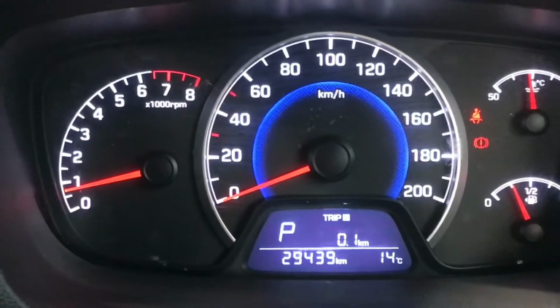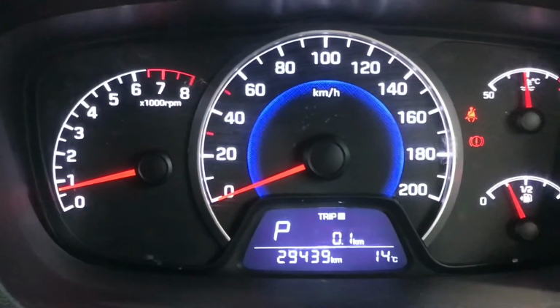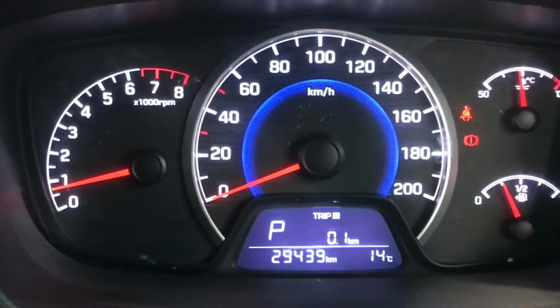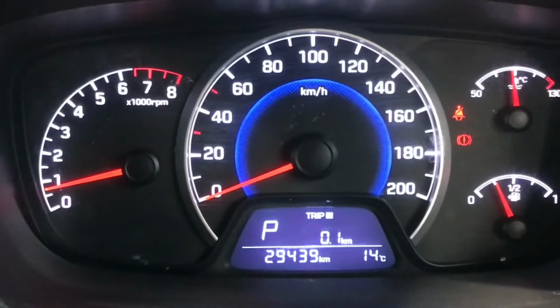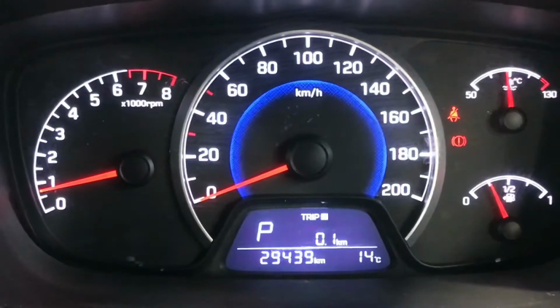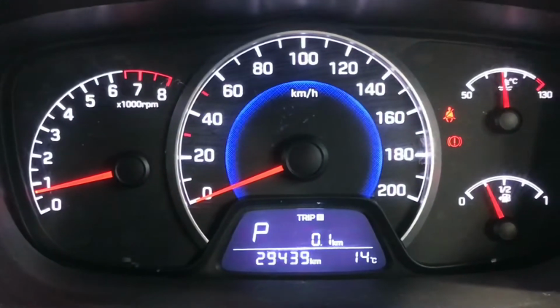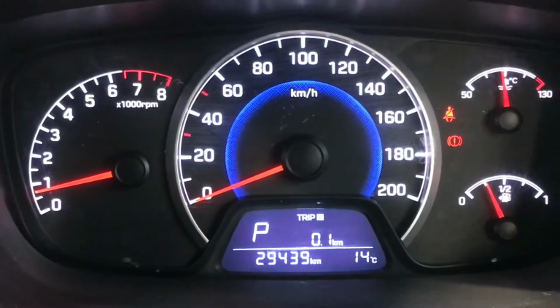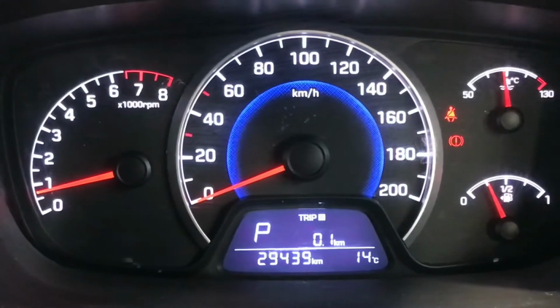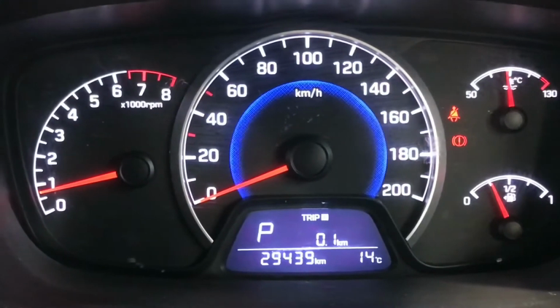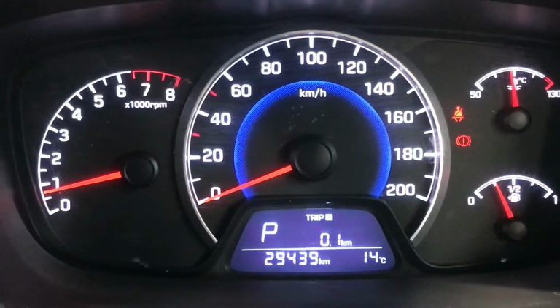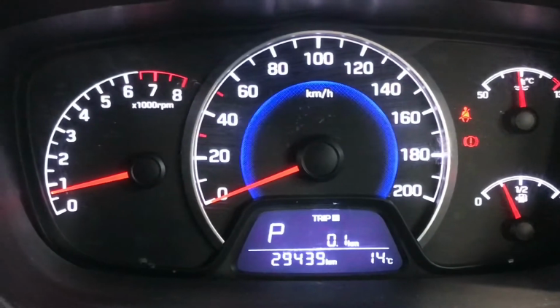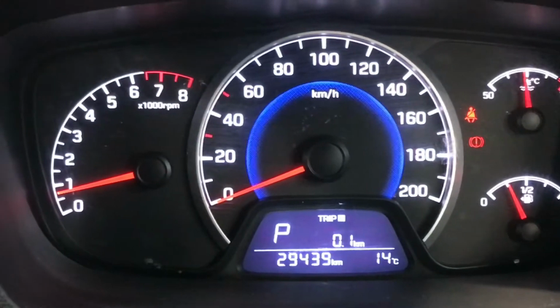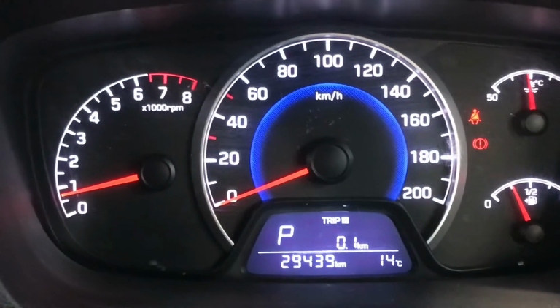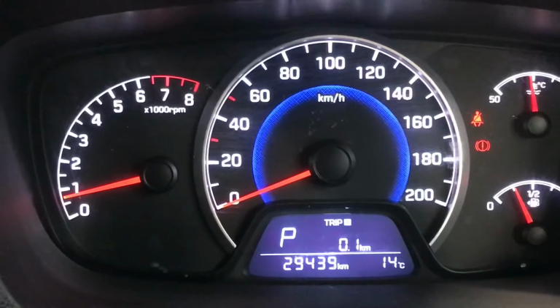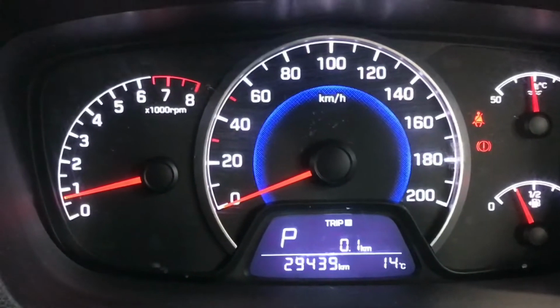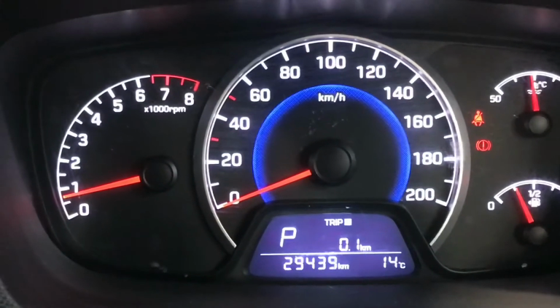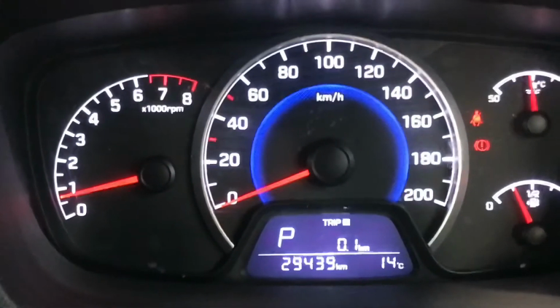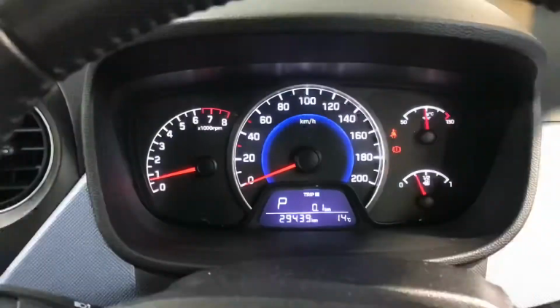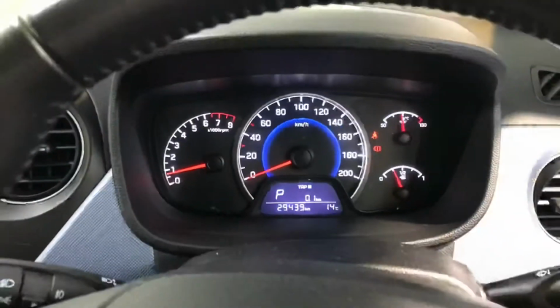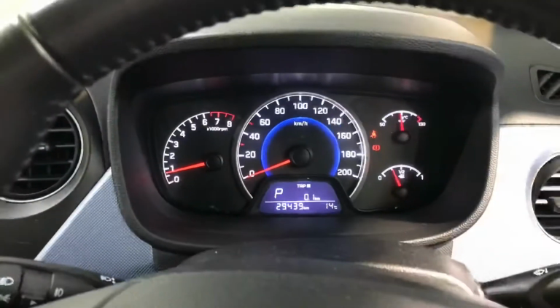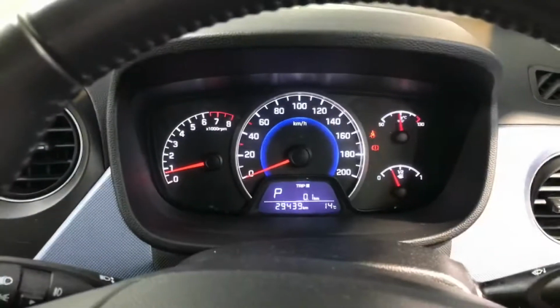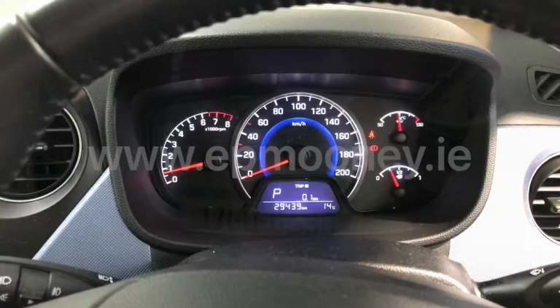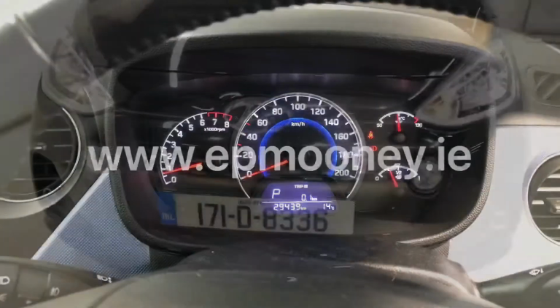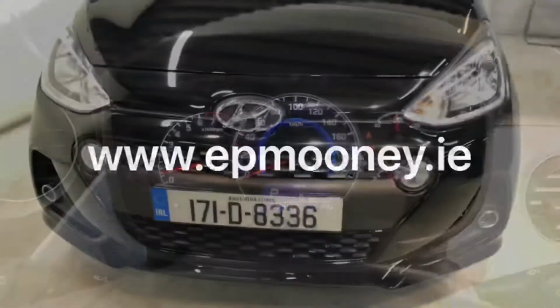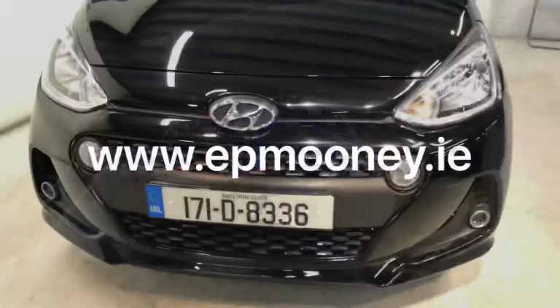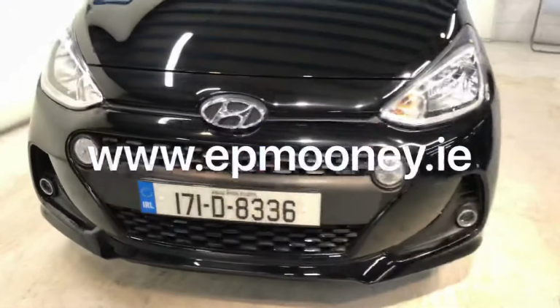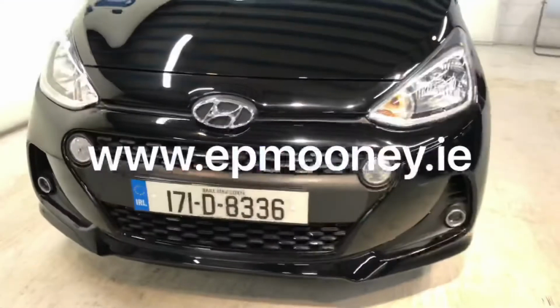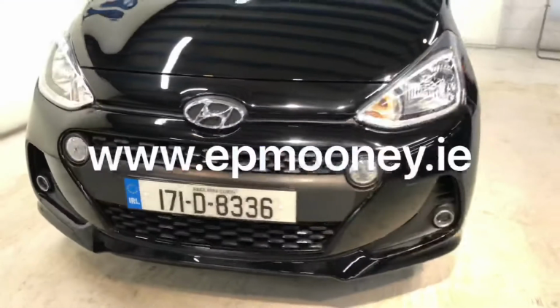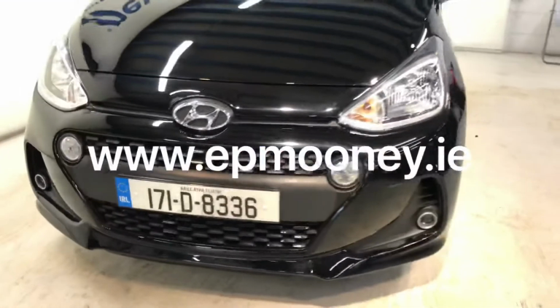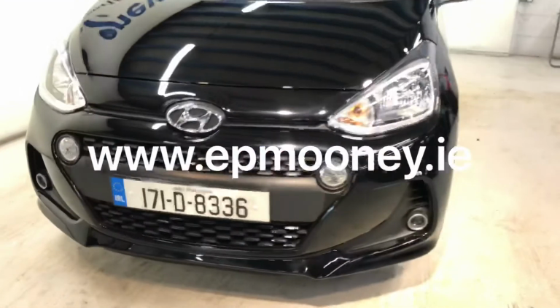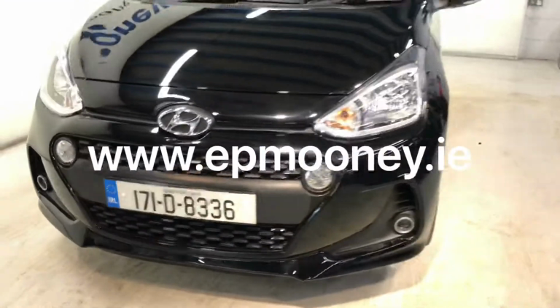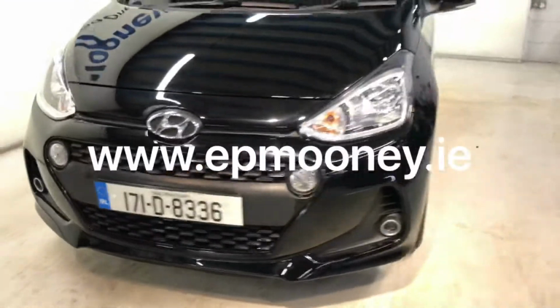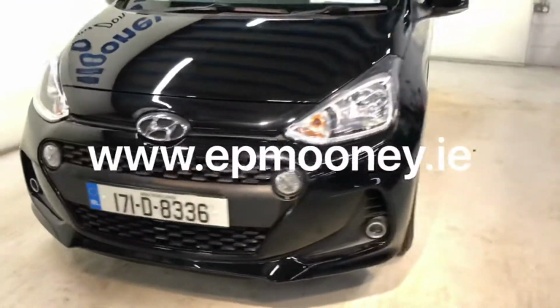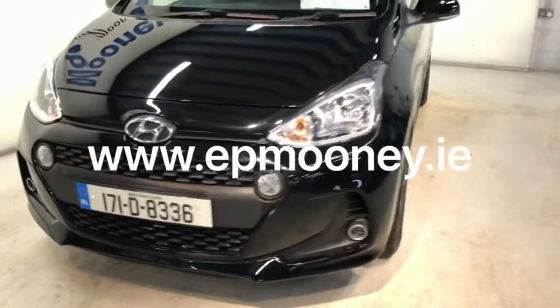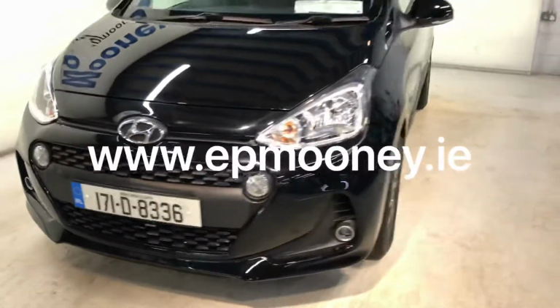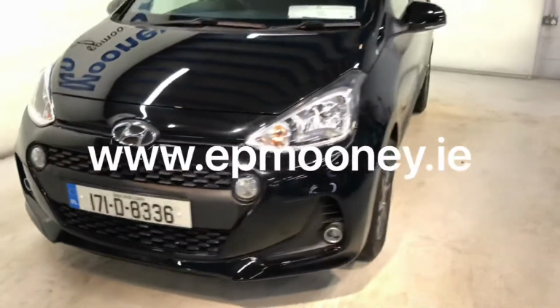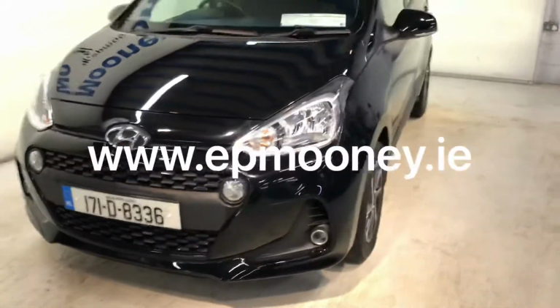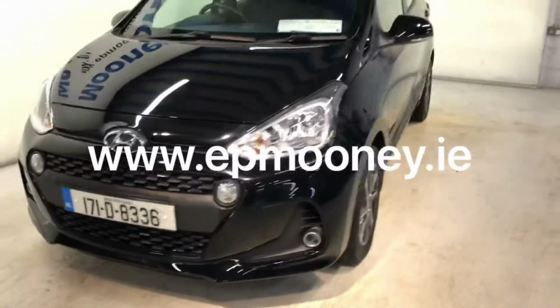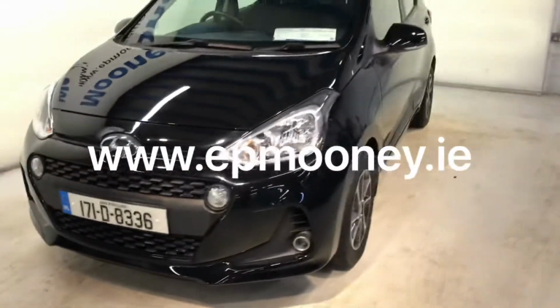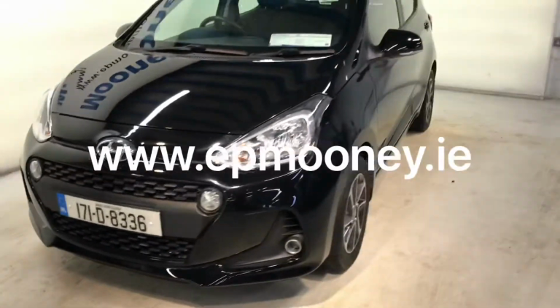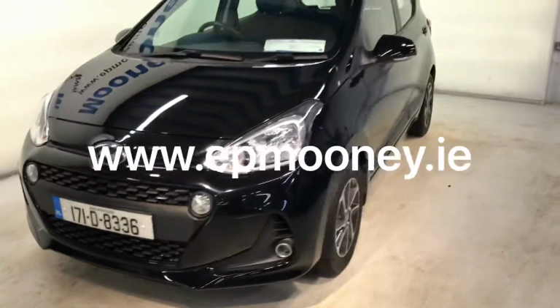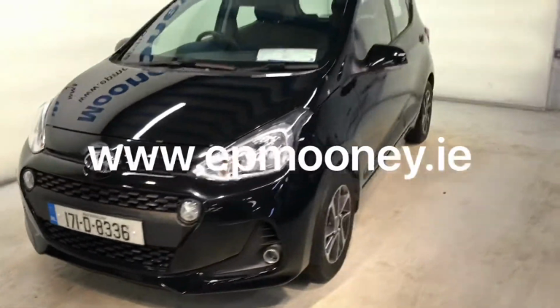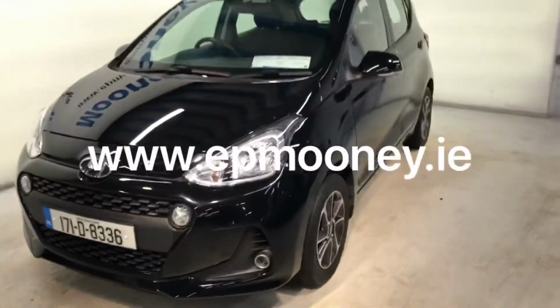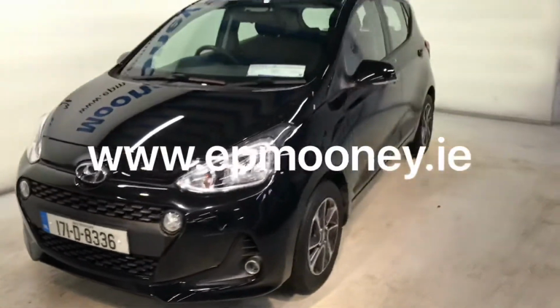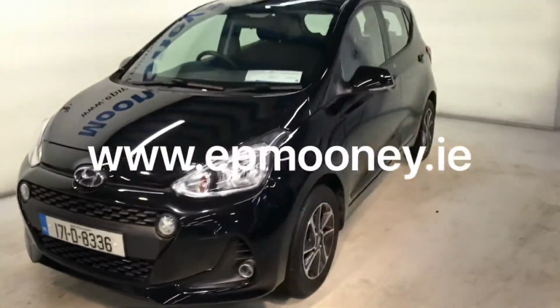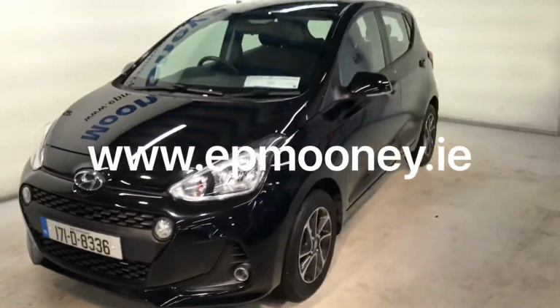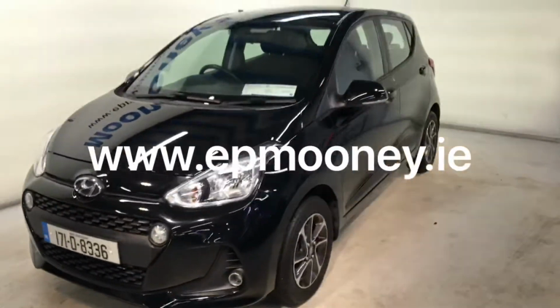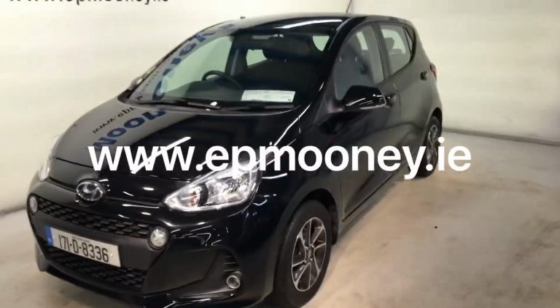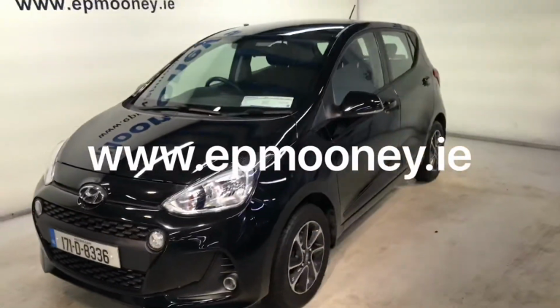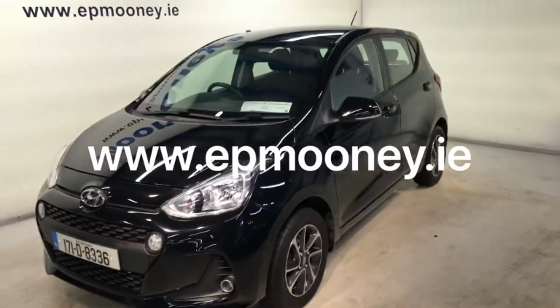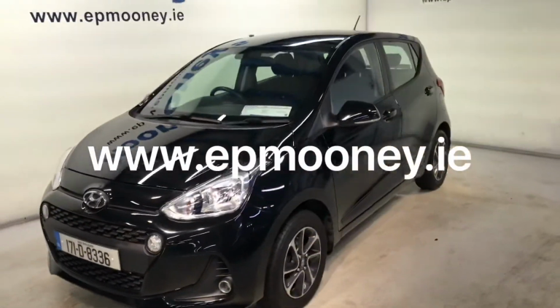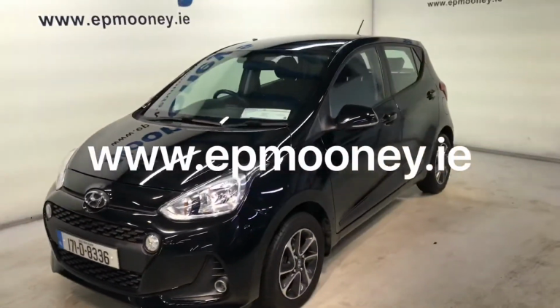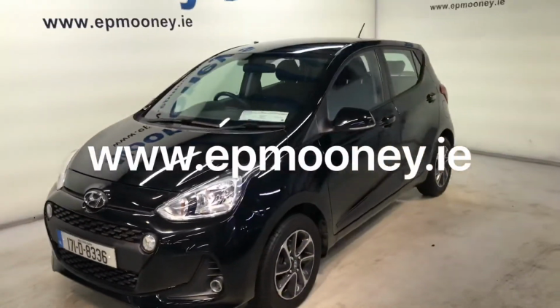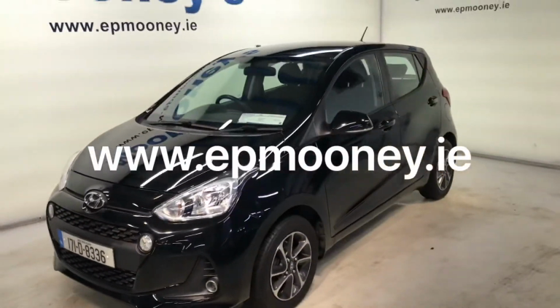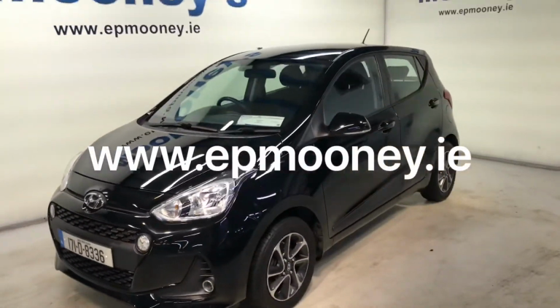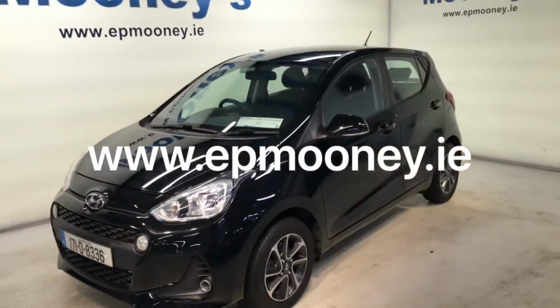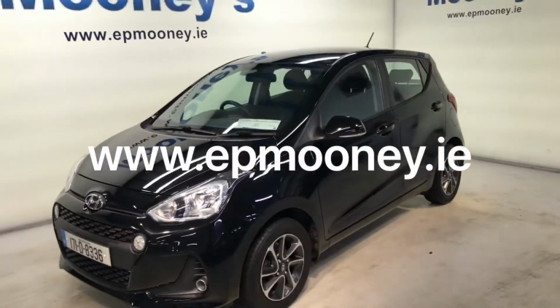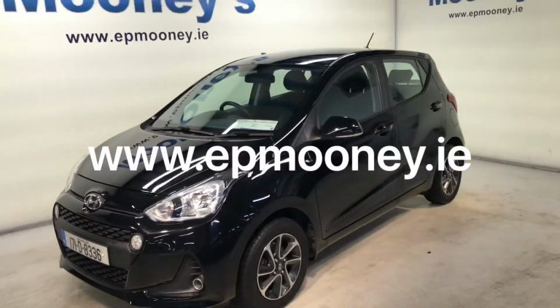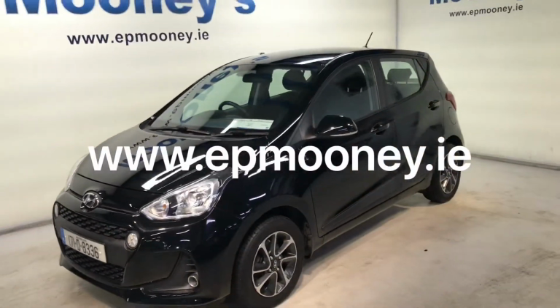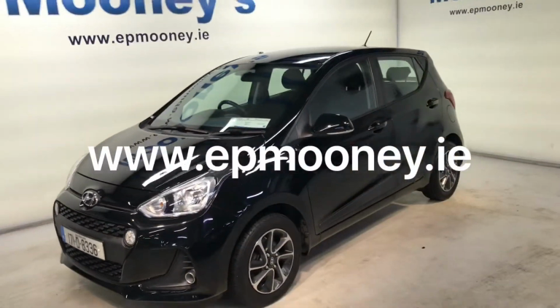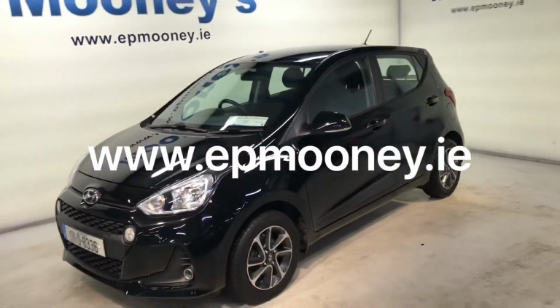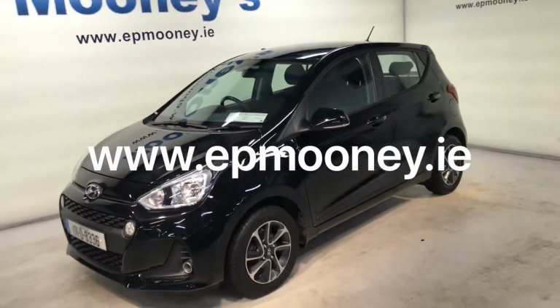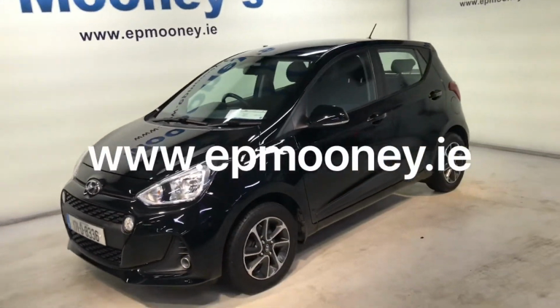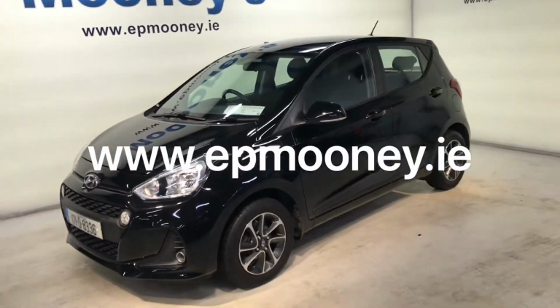There's 29,400 kilometers on the clock. It's fully serviced here at Mooneys and of course it will come with the remainder of its Hyundai unlimited mileage warranty.